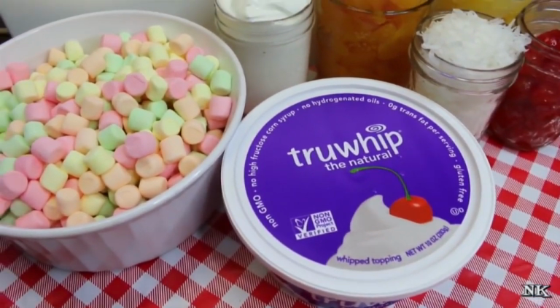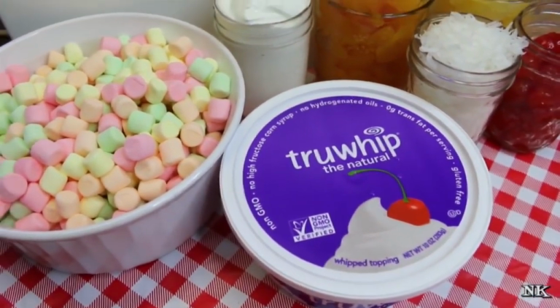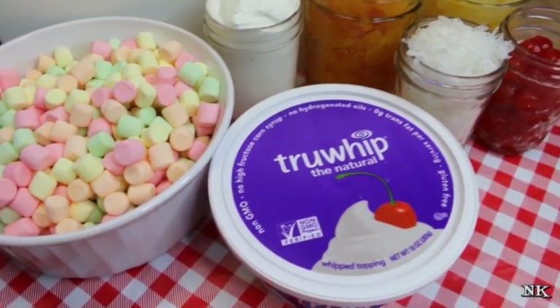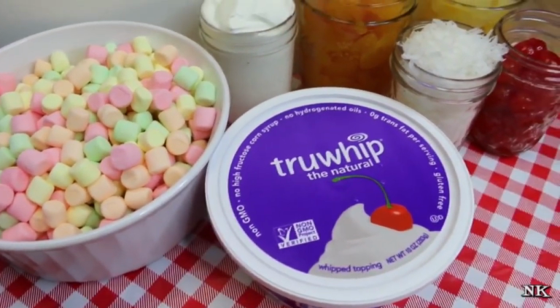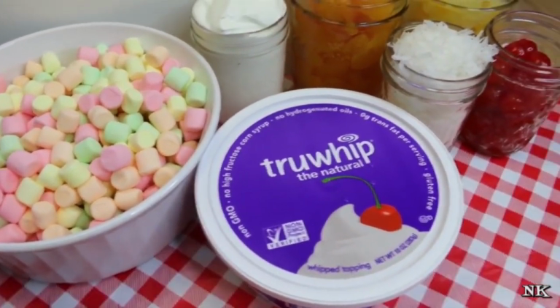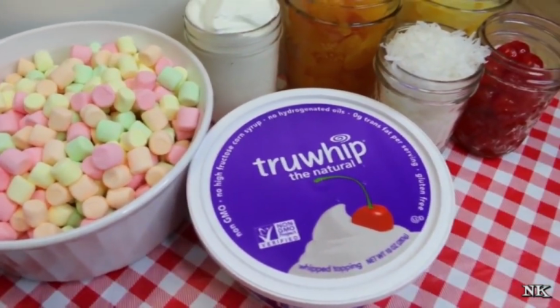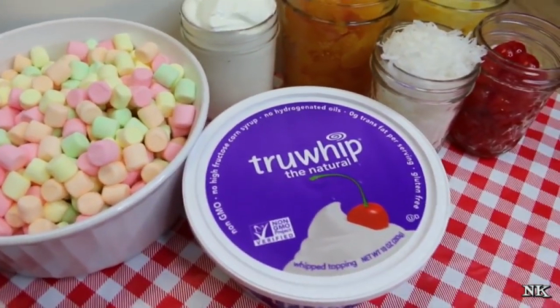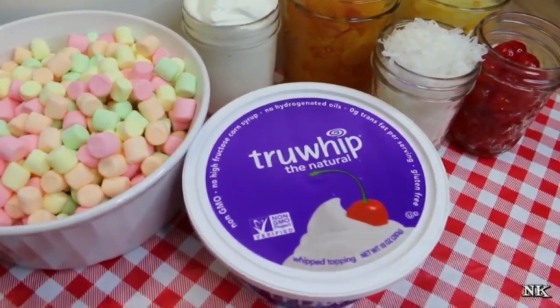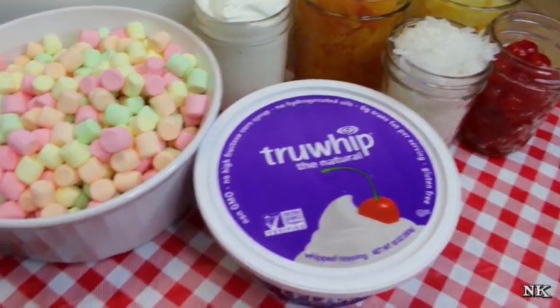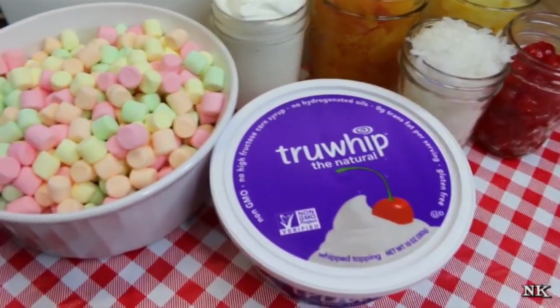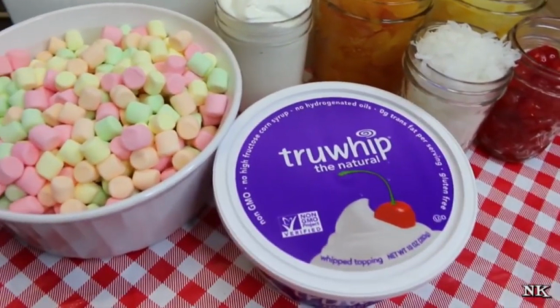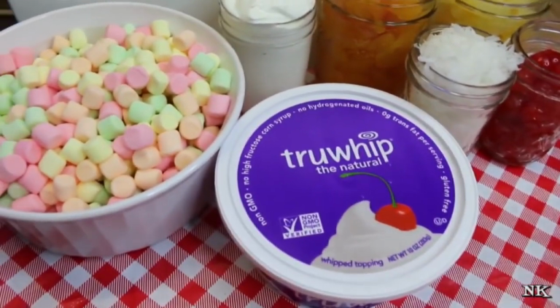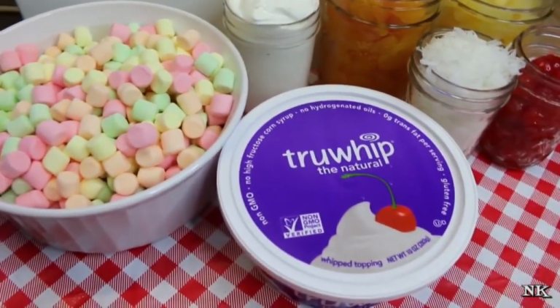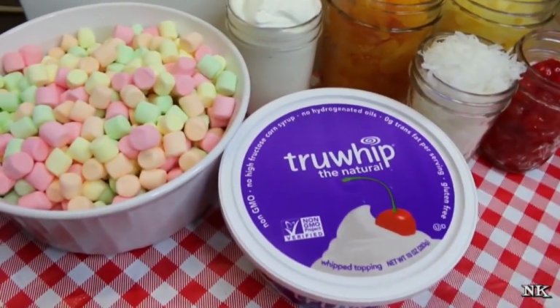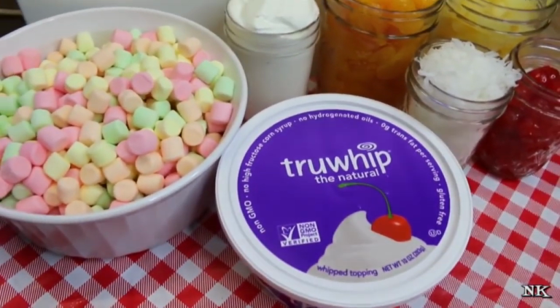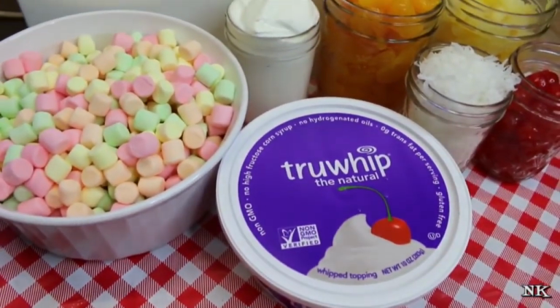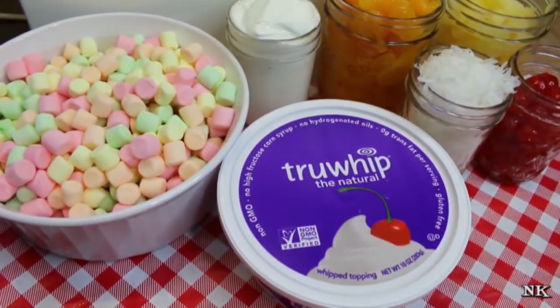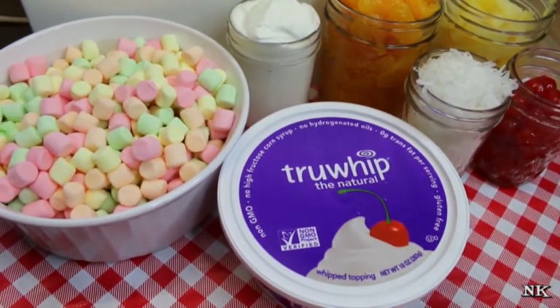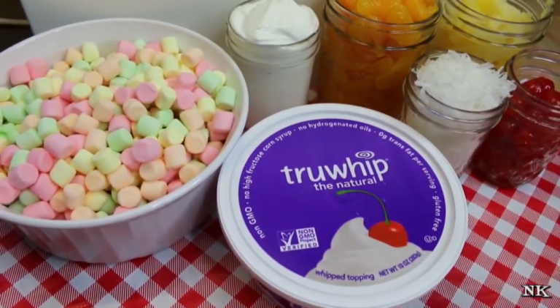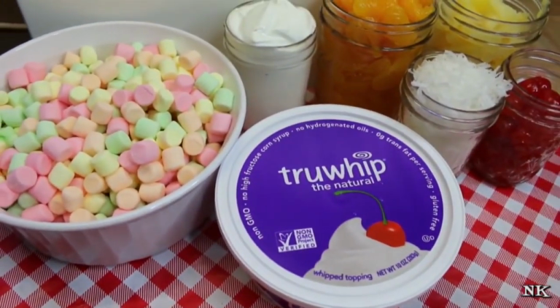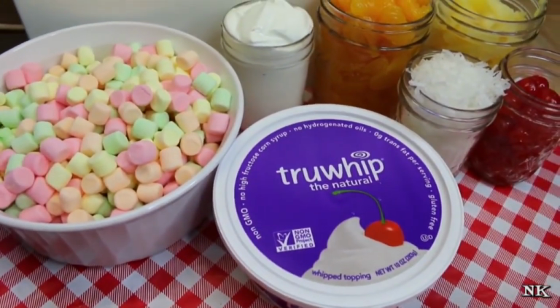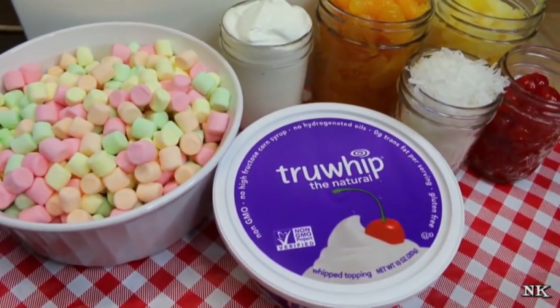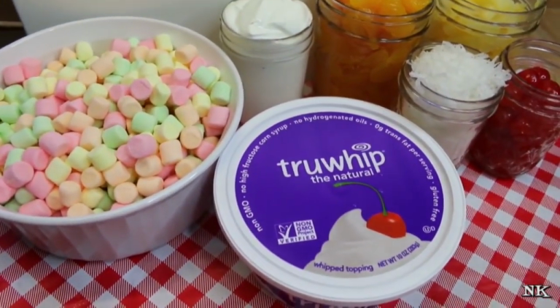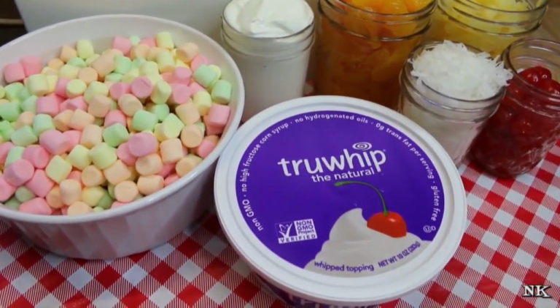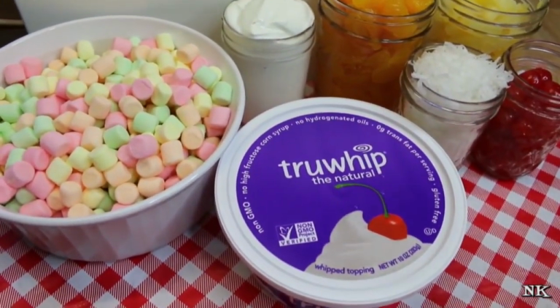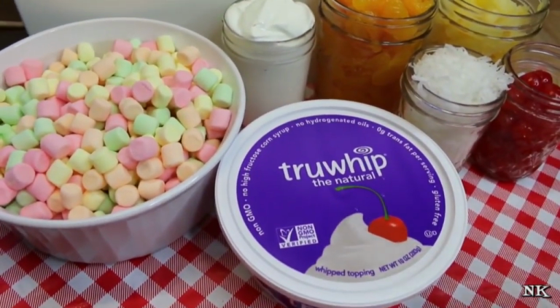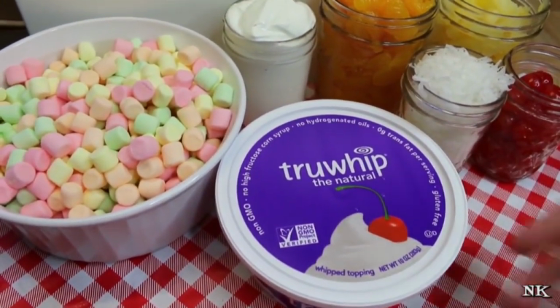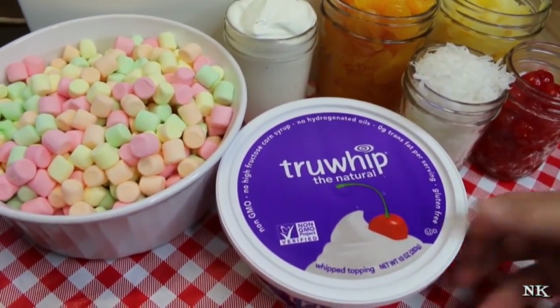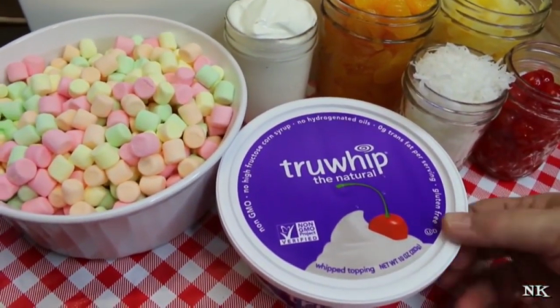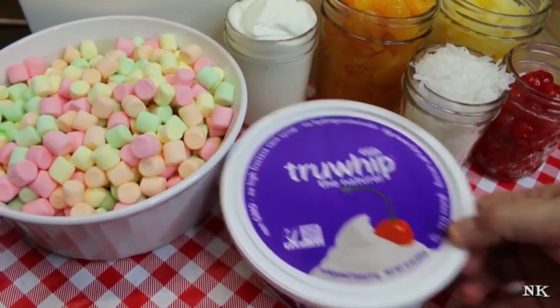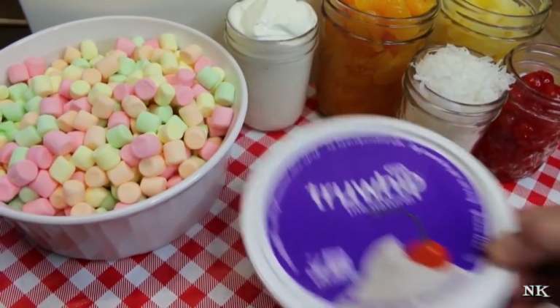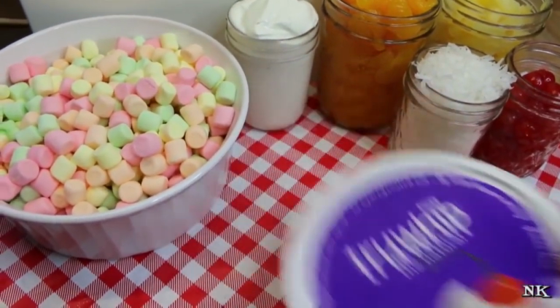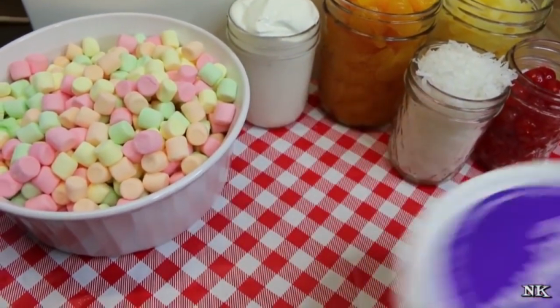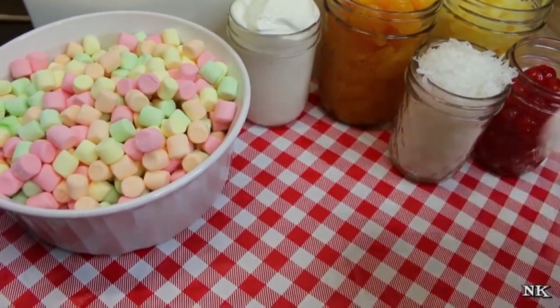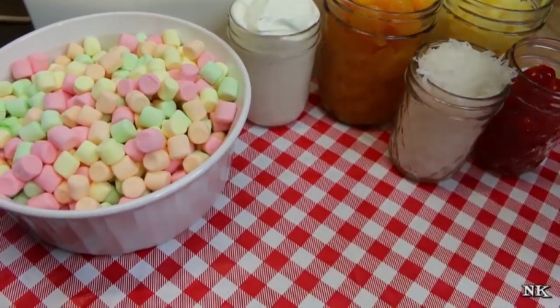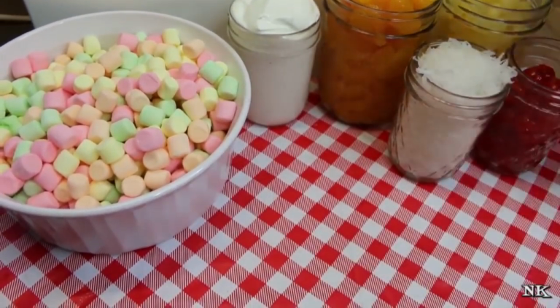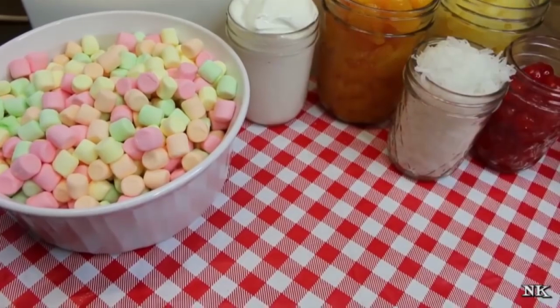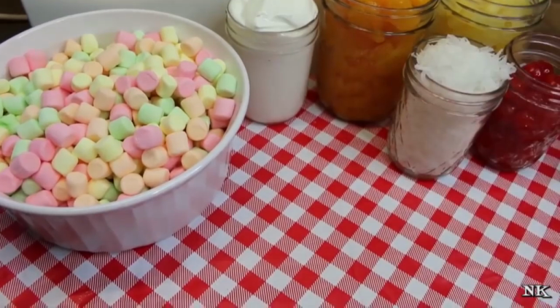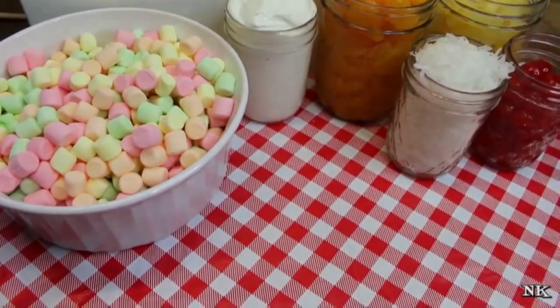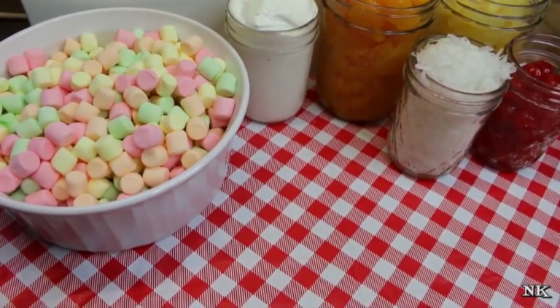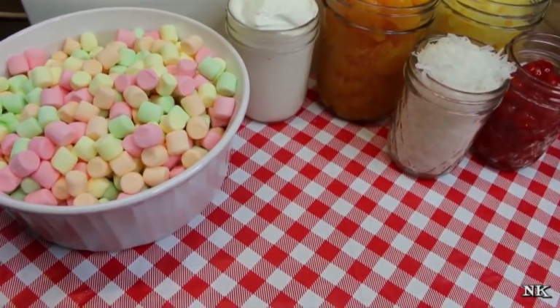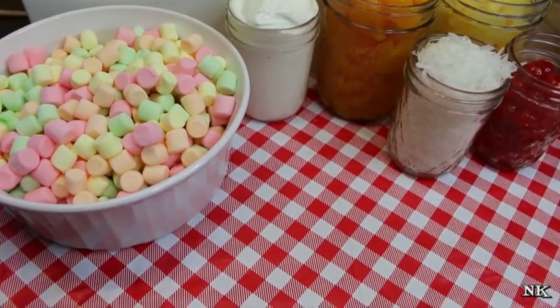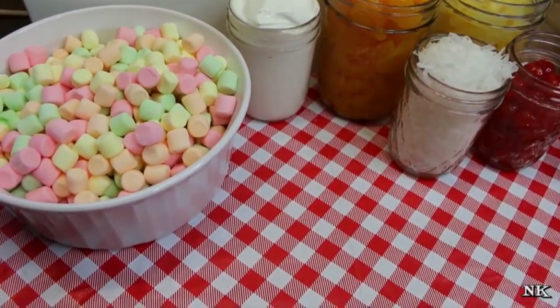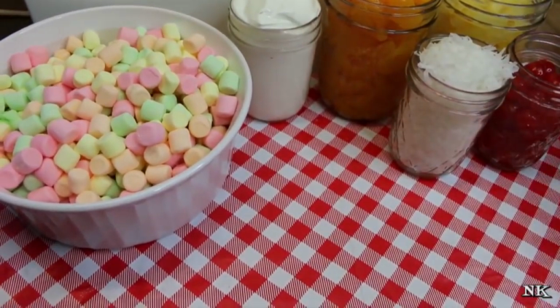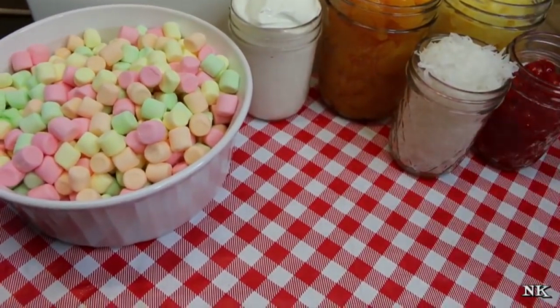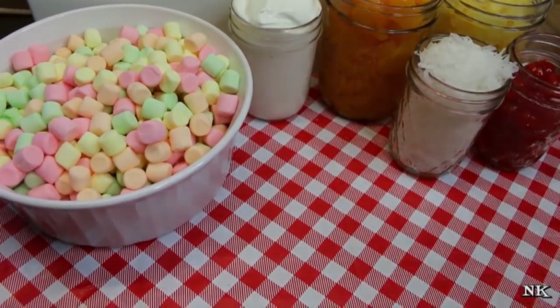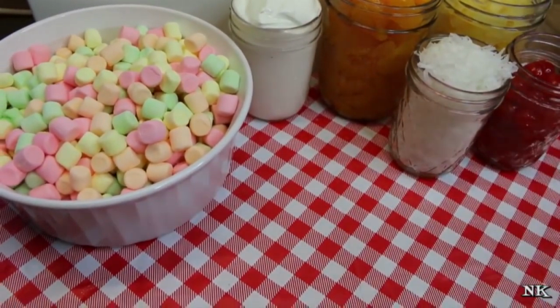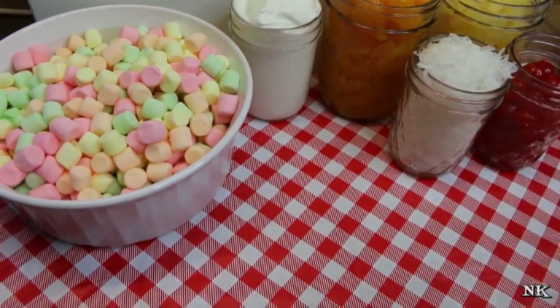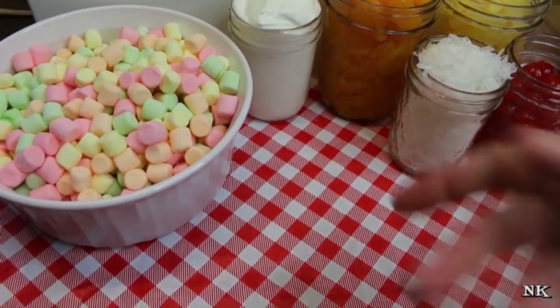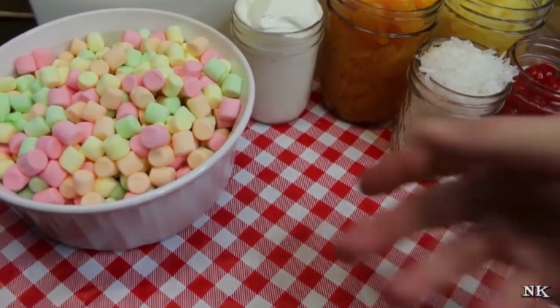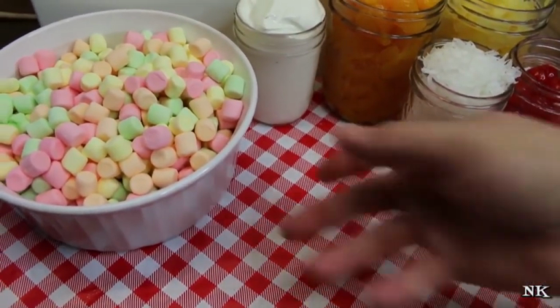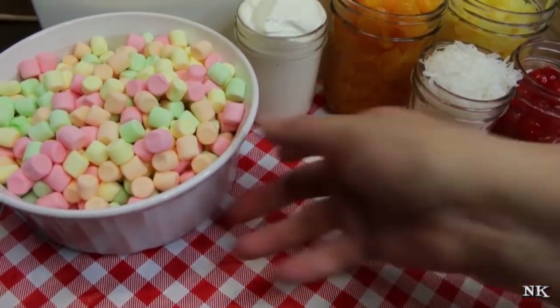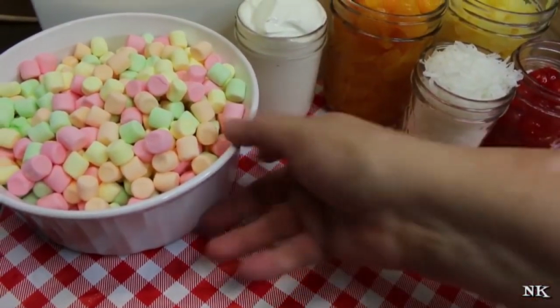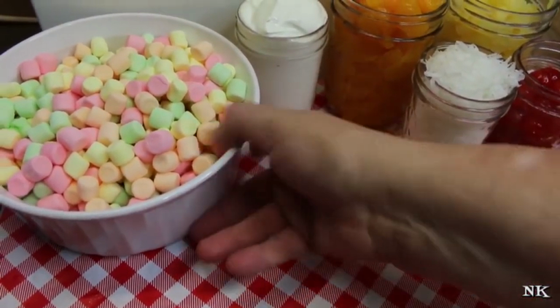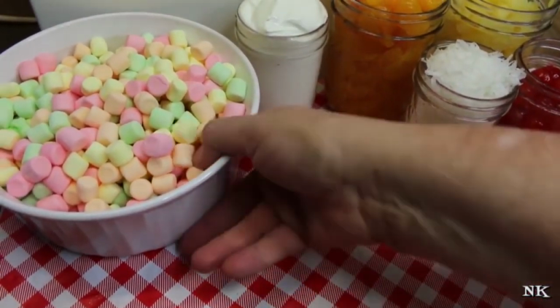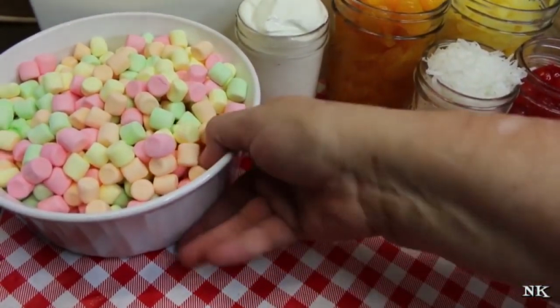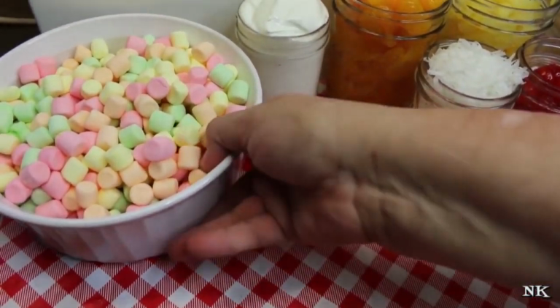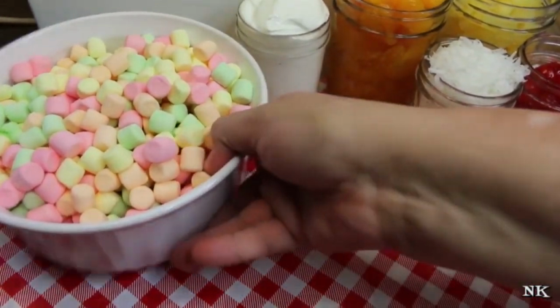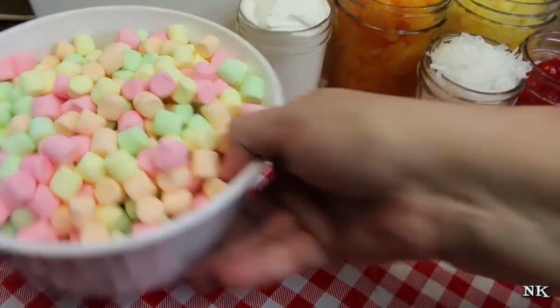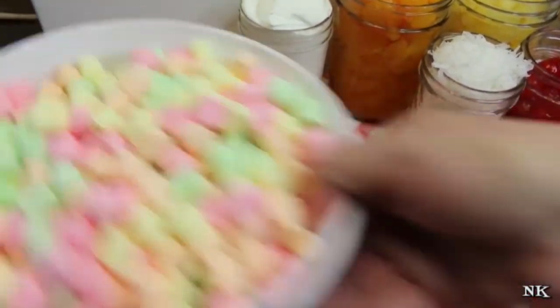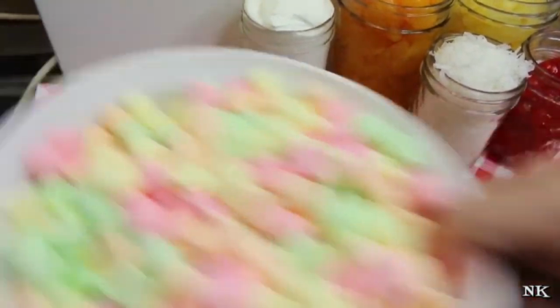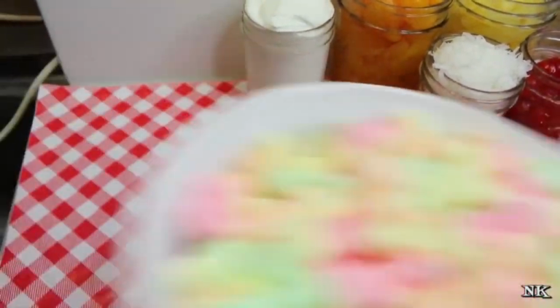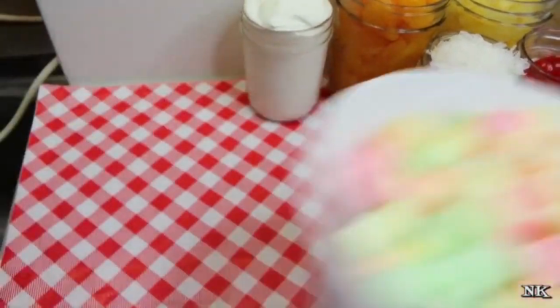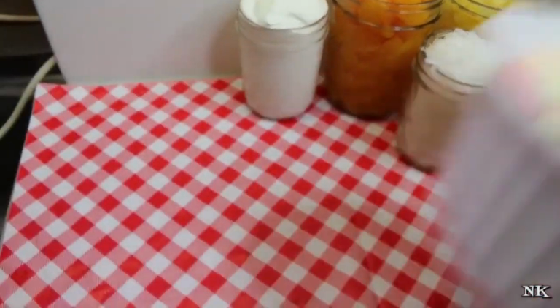I like True Whip because it's just a little bit better choice and it's not really much more expensive. Check your grocer's freezer — Walmart doesn't carry this, but you can get it at Harris Teeter, Publix, and Food Lion if you're in areas that have those stores. We're also going to use a 10-ounce bag of fruit-flavored marshmallows. You can use regular mini marshmallows if you like, but we're going to use the fruit-flavored ones because my grandmother always made ambrosia with the colored ones.